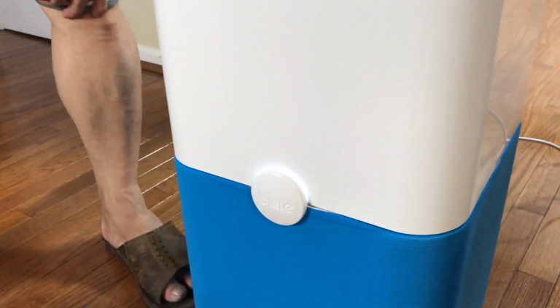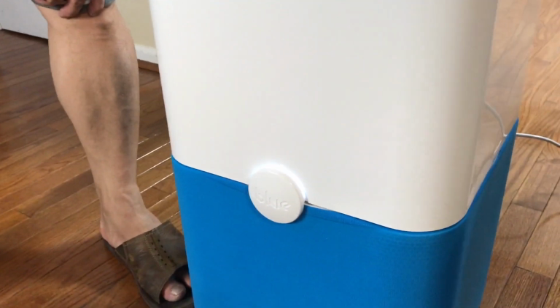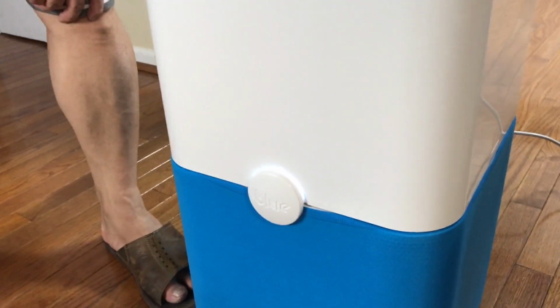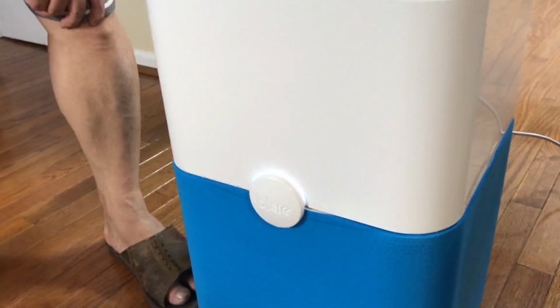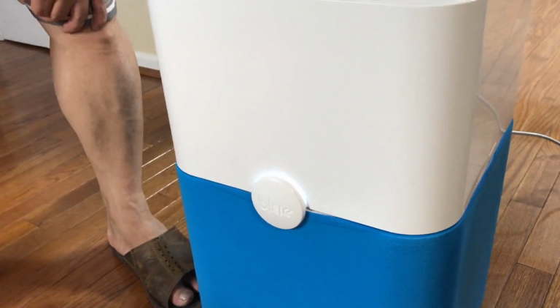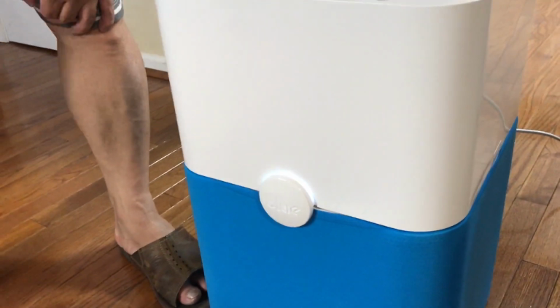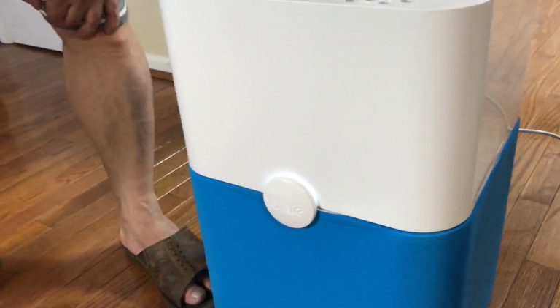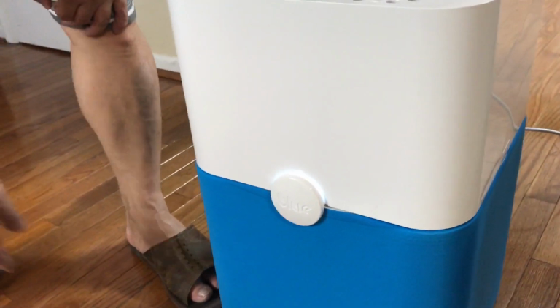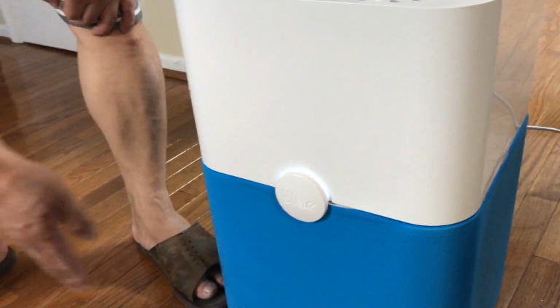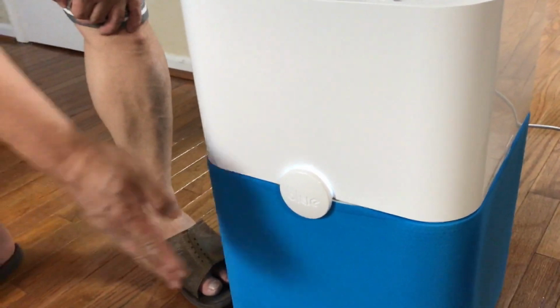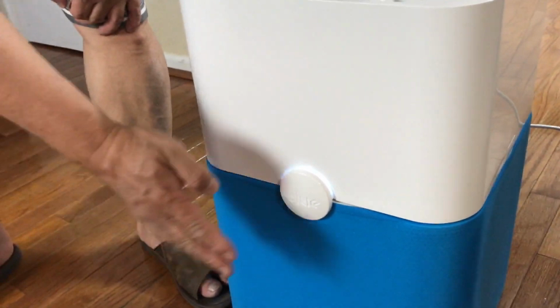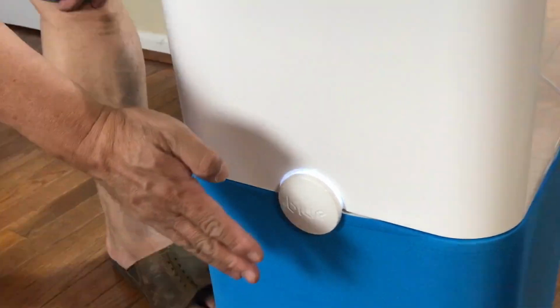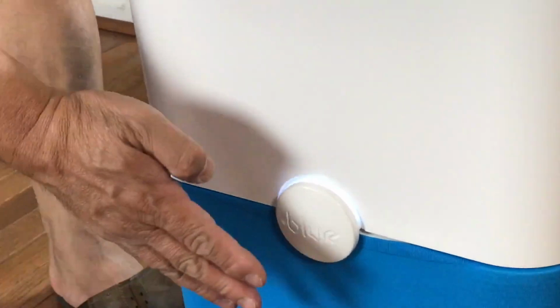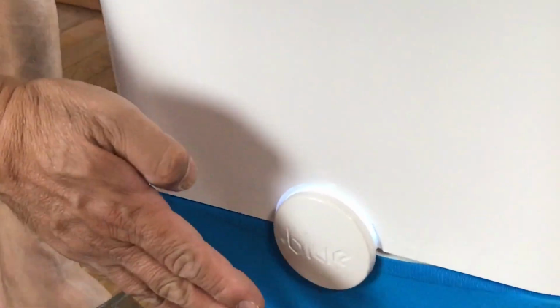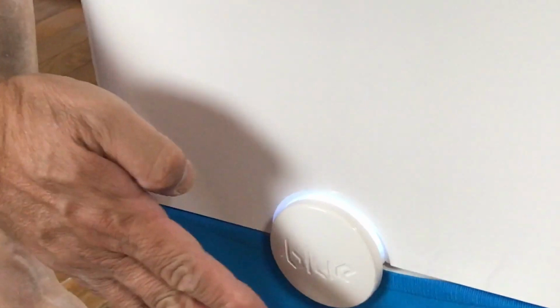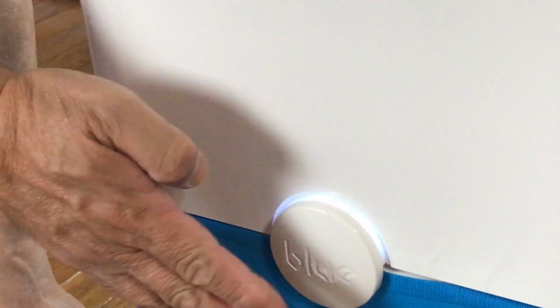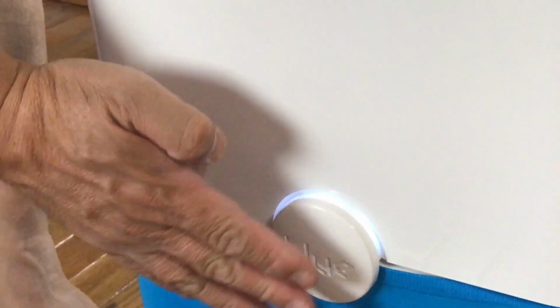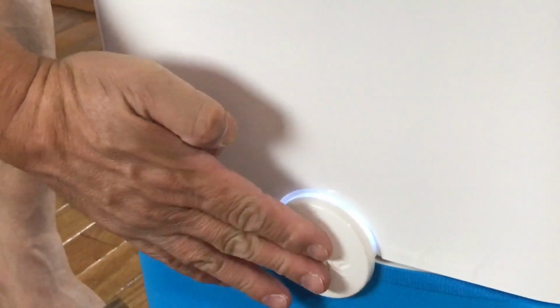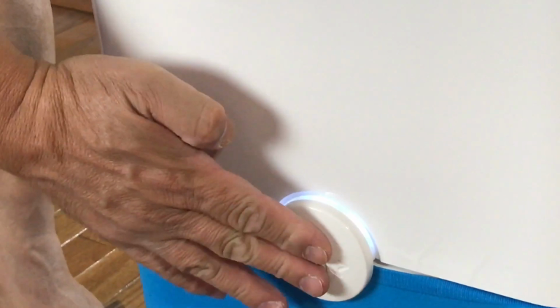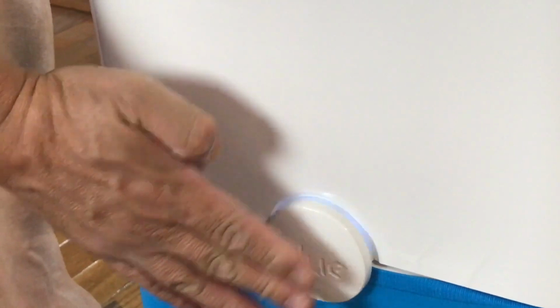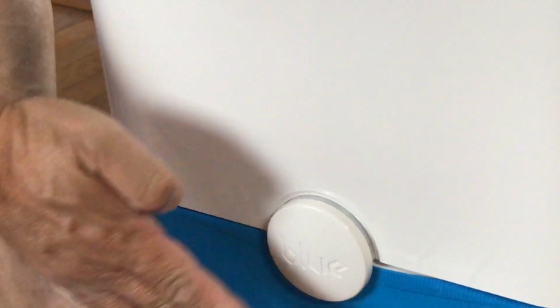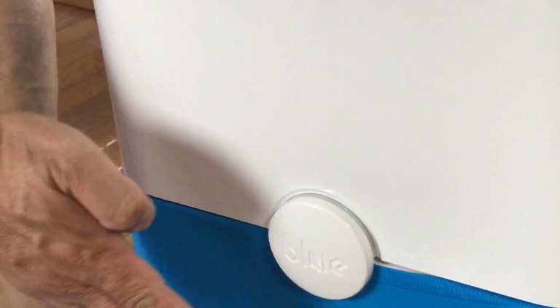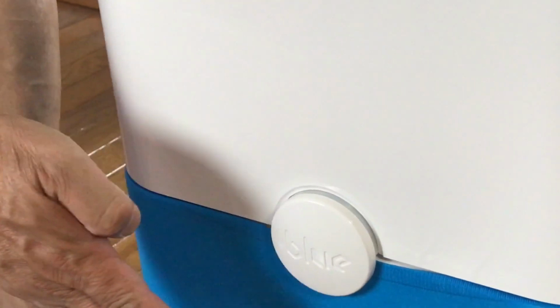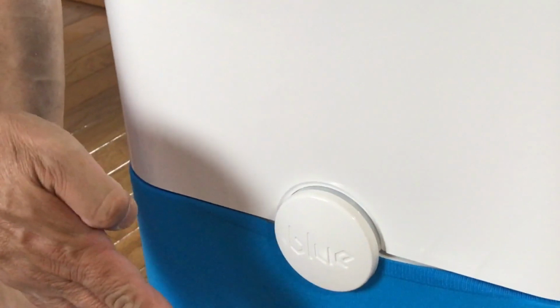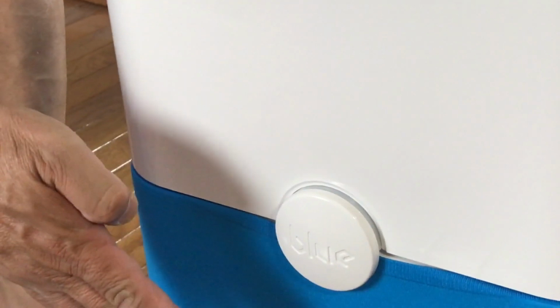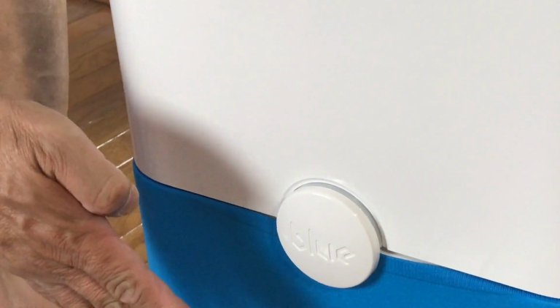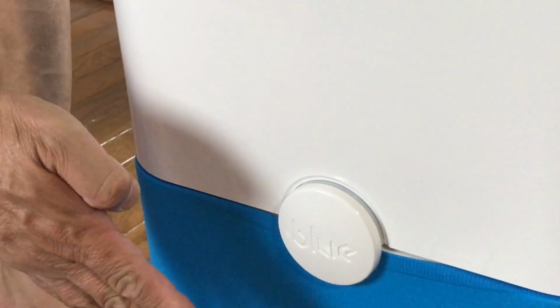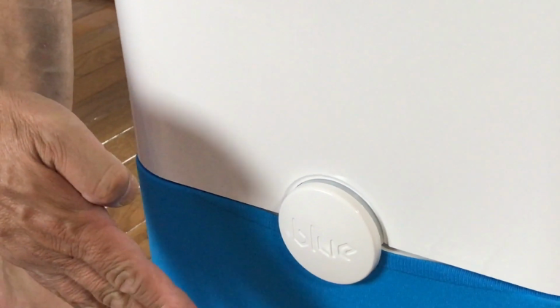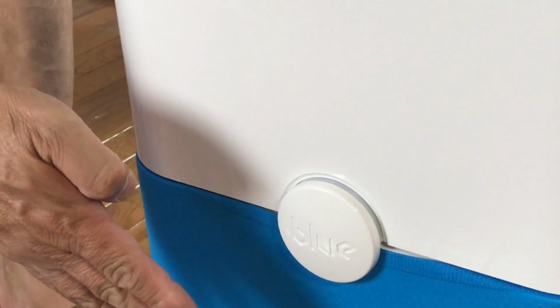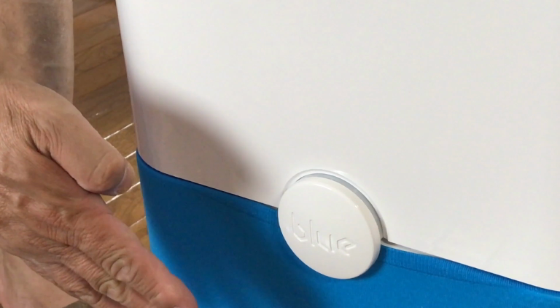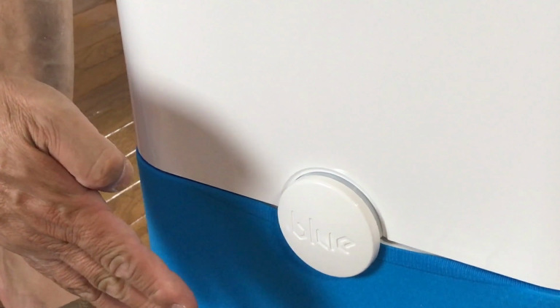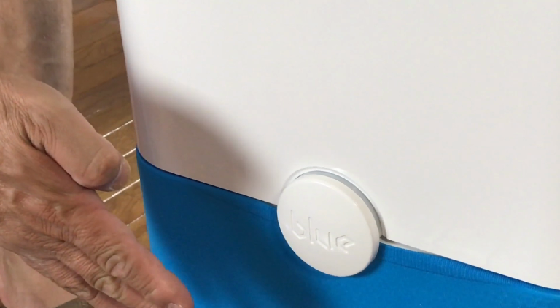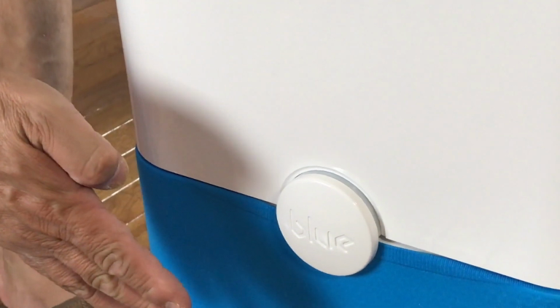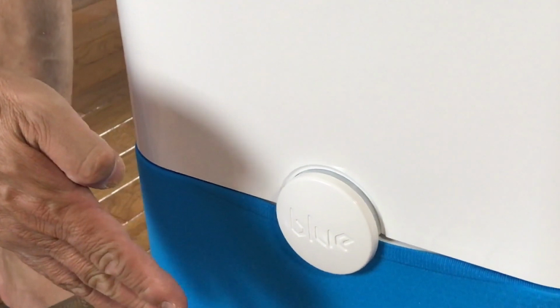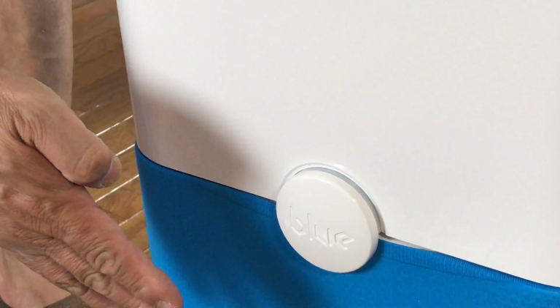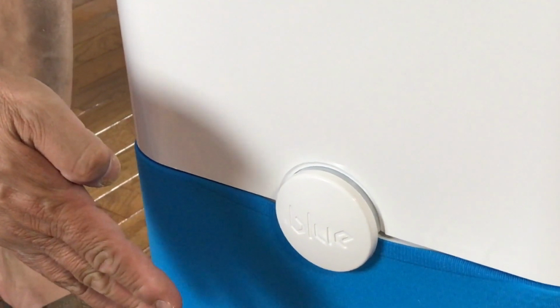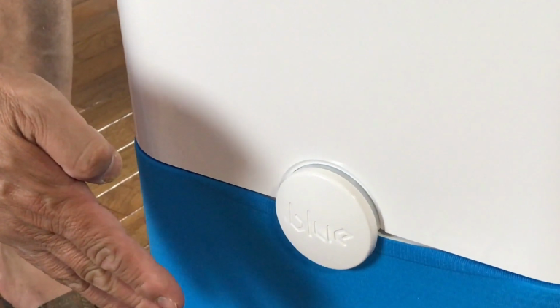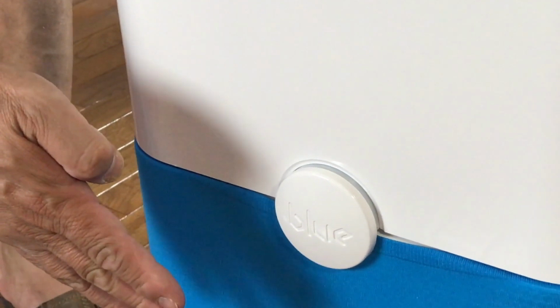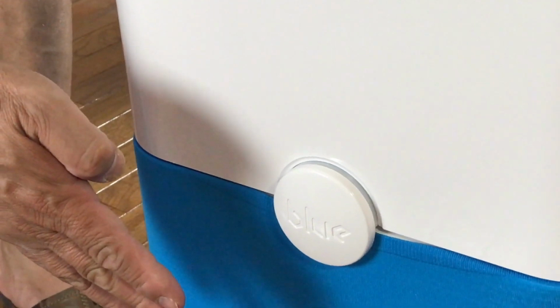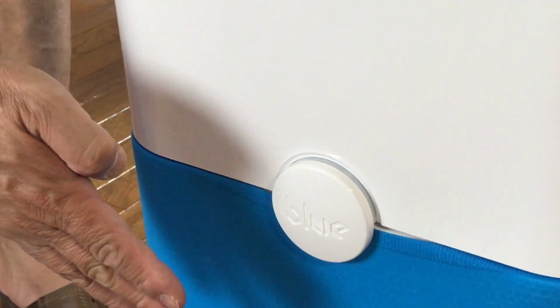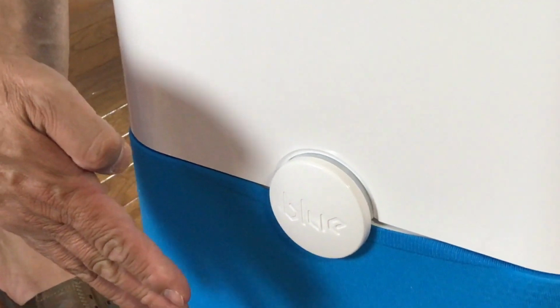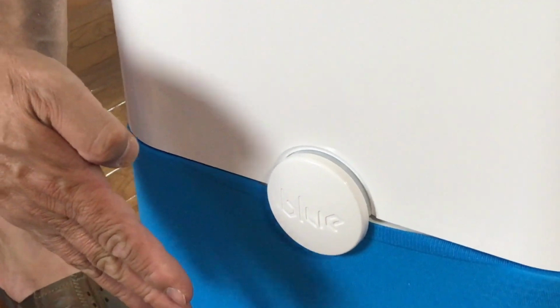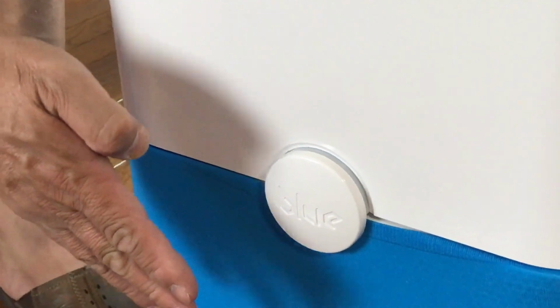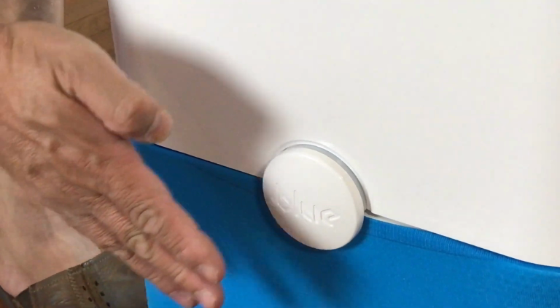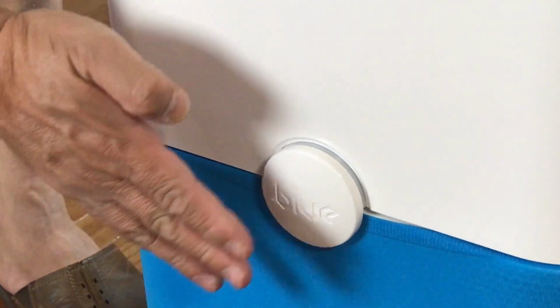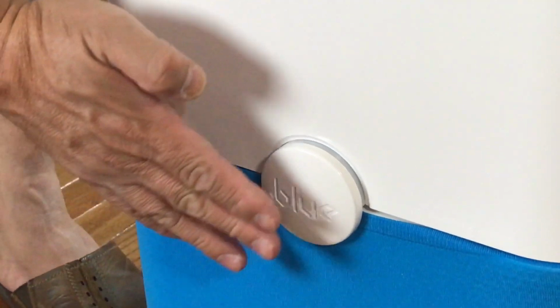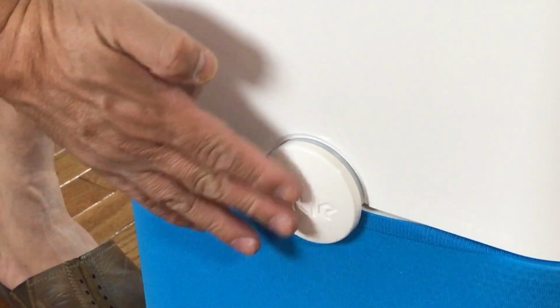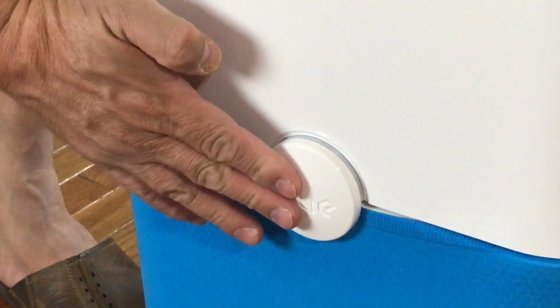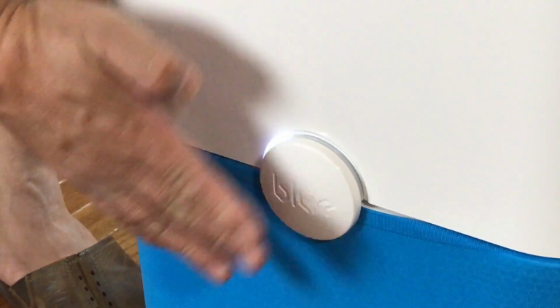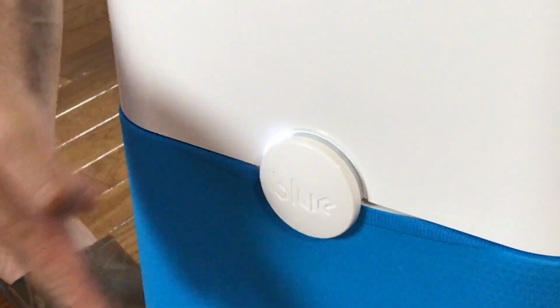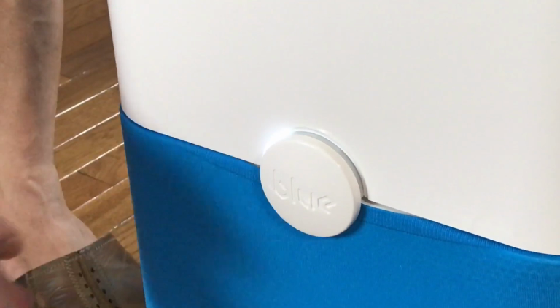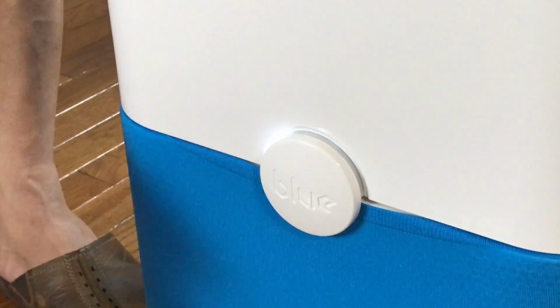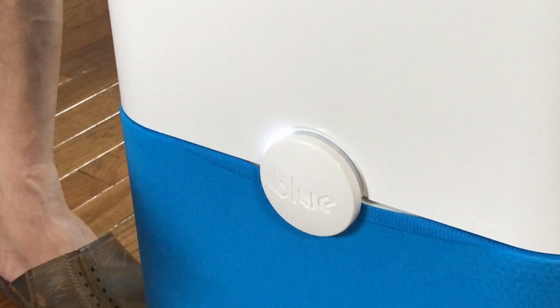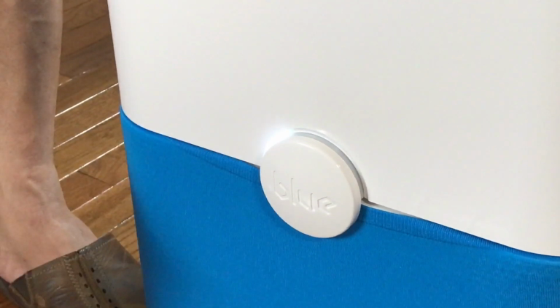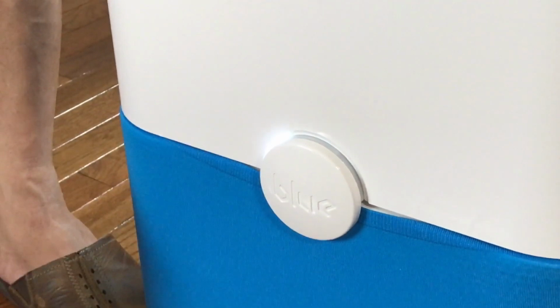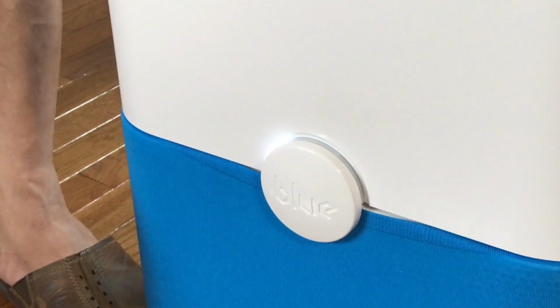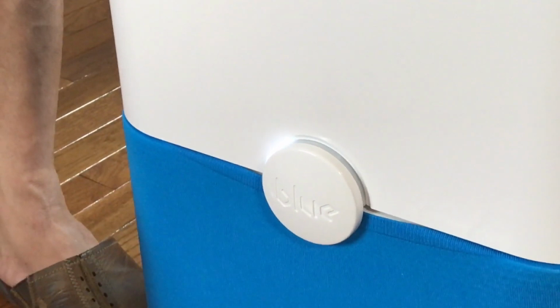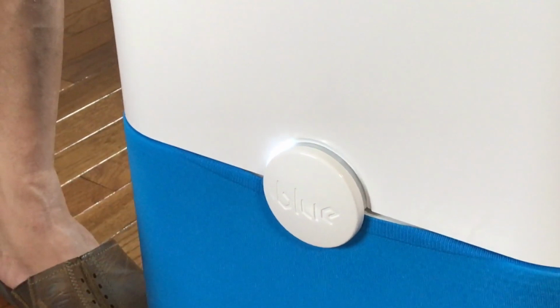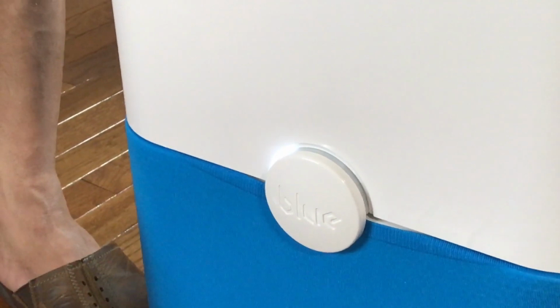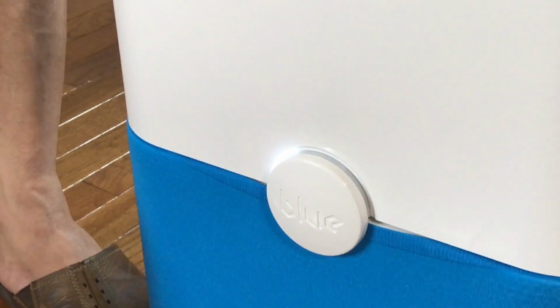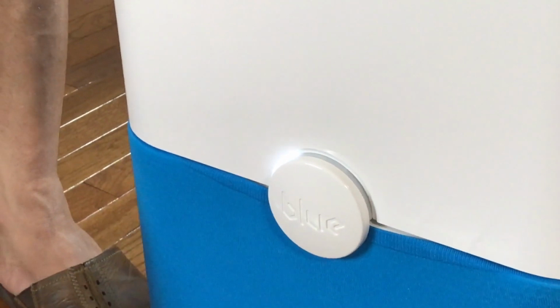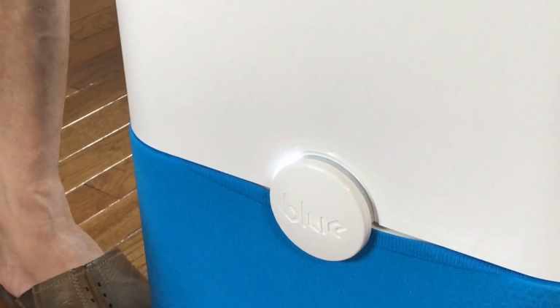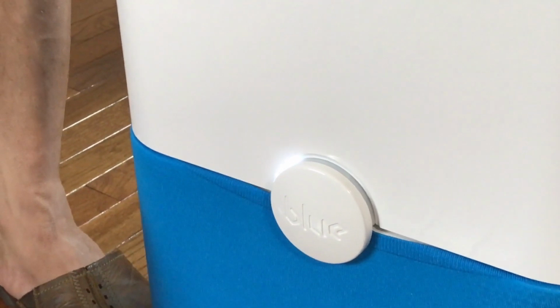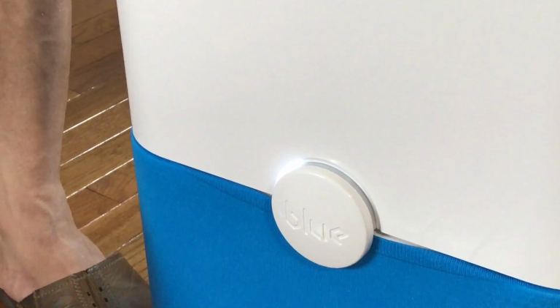The one thing I think should be included but is not is an automatic on/off button and a timer.